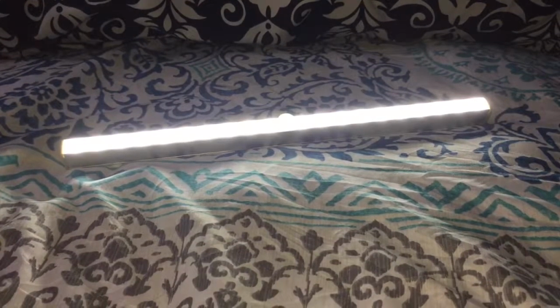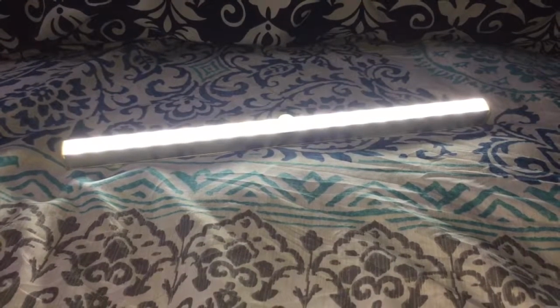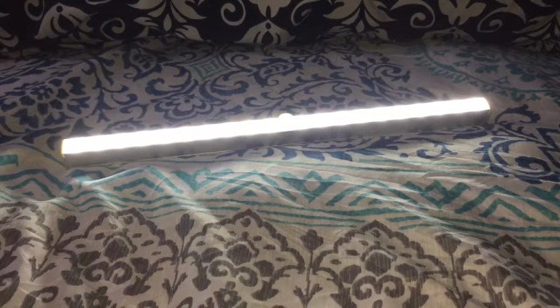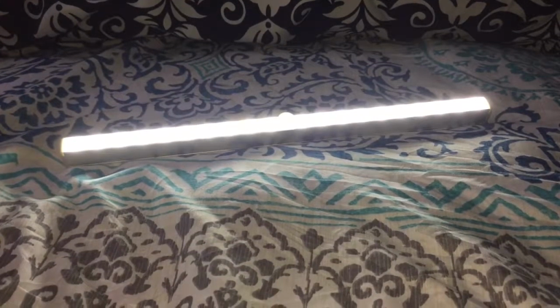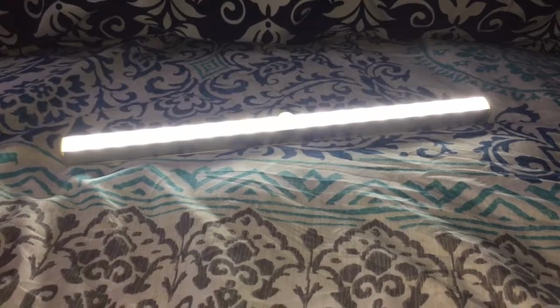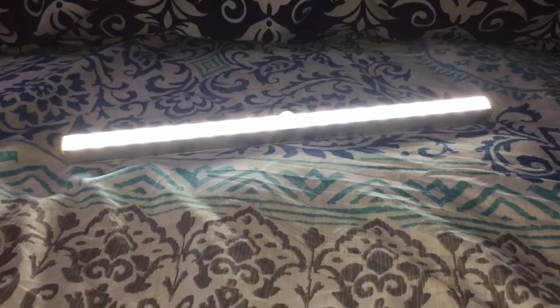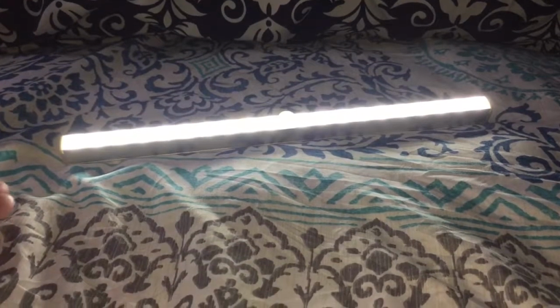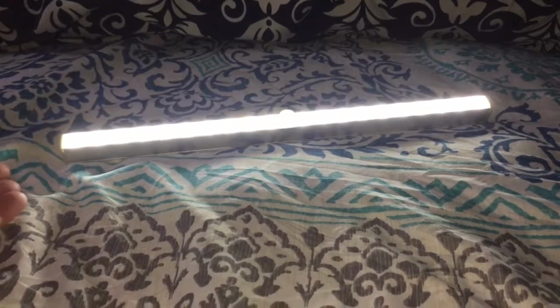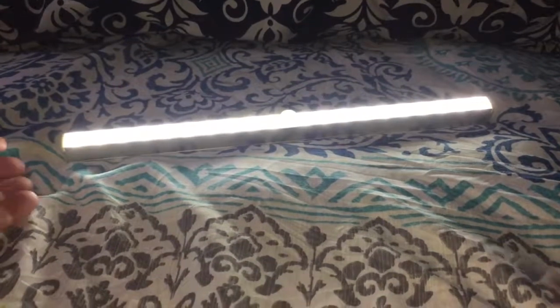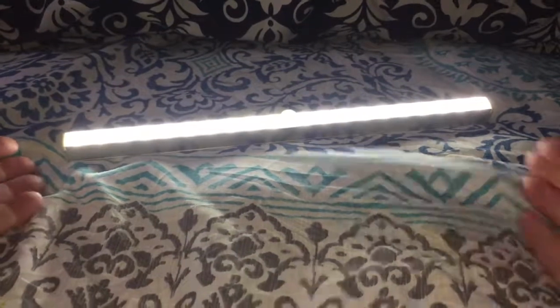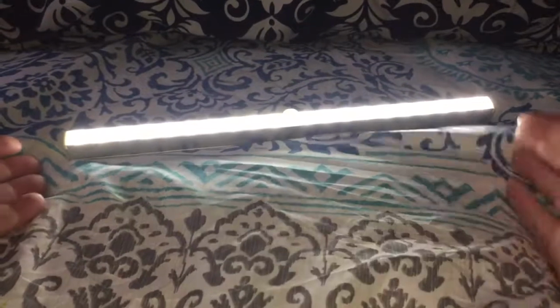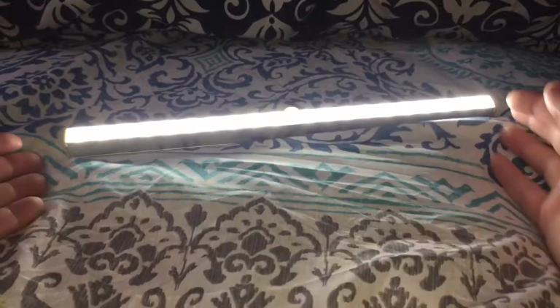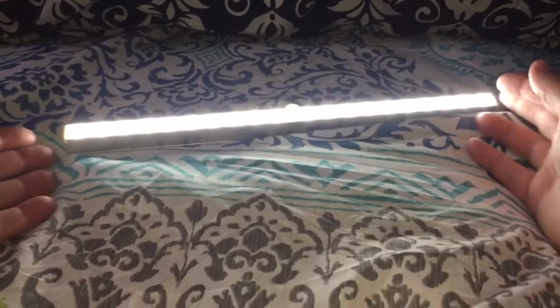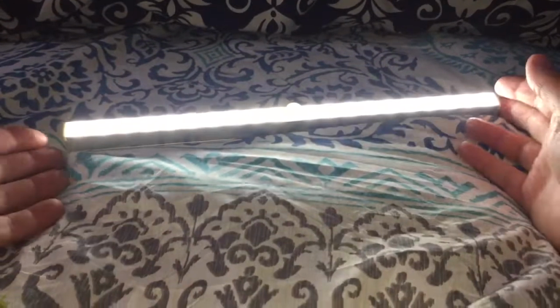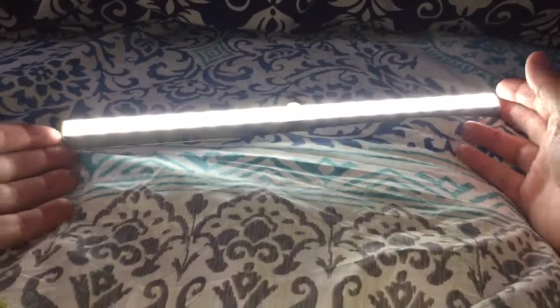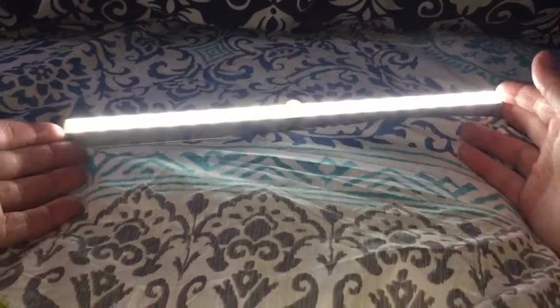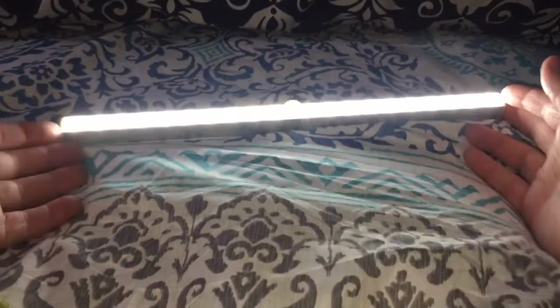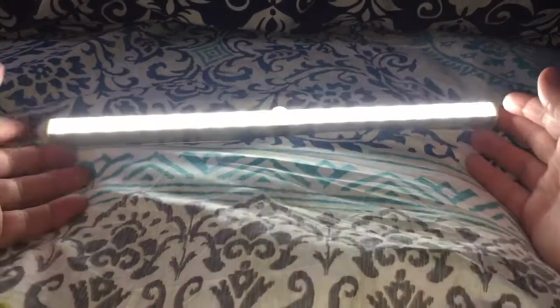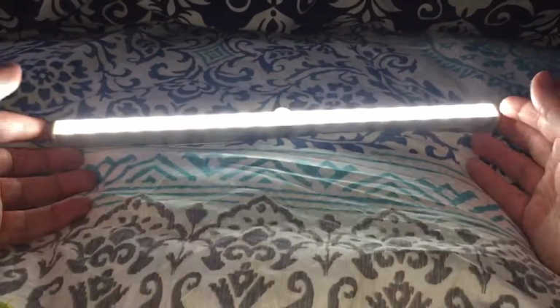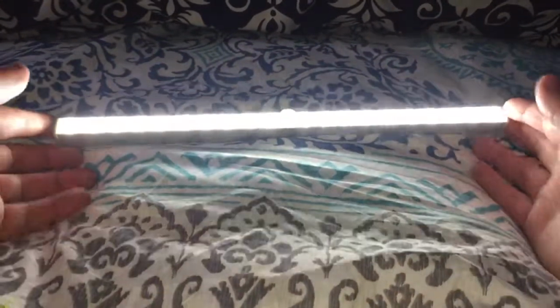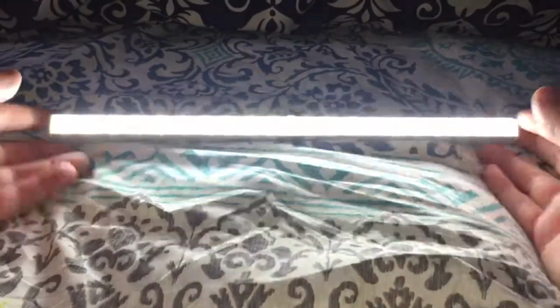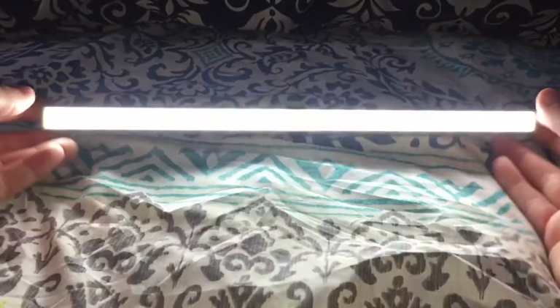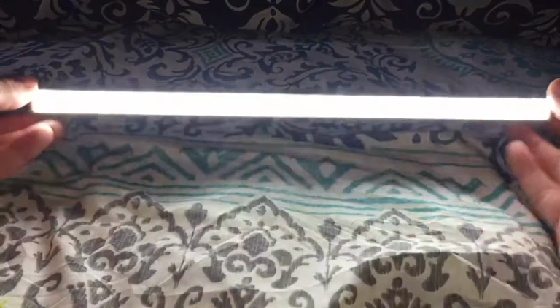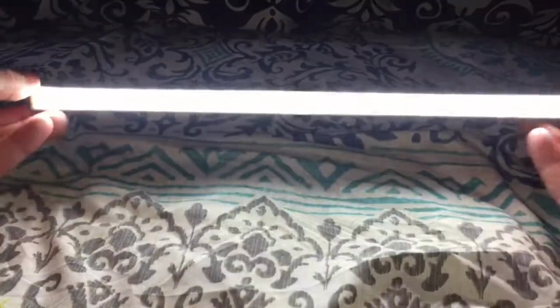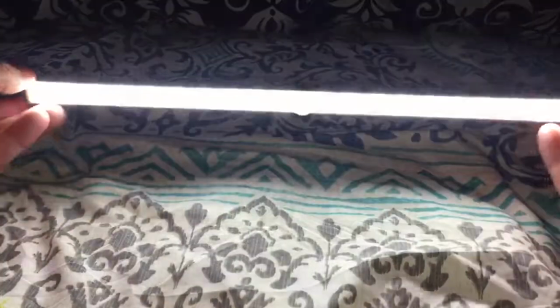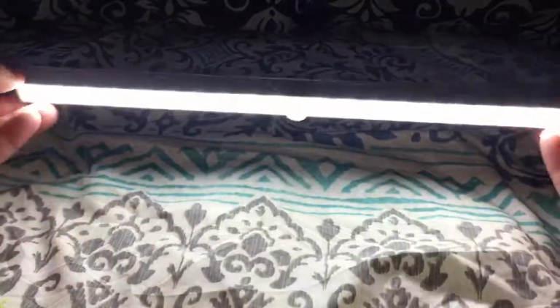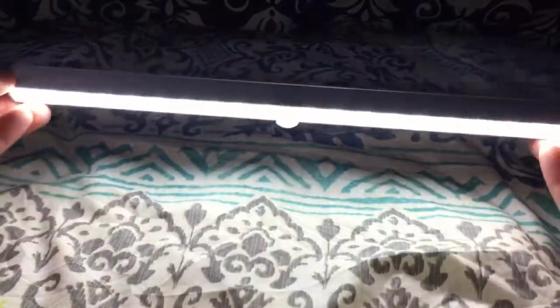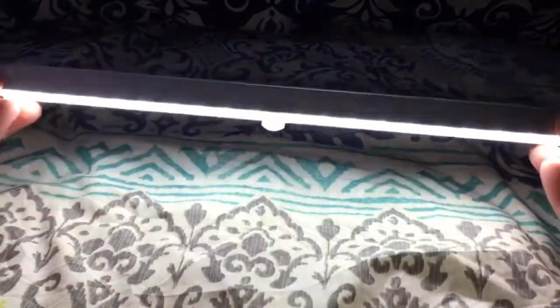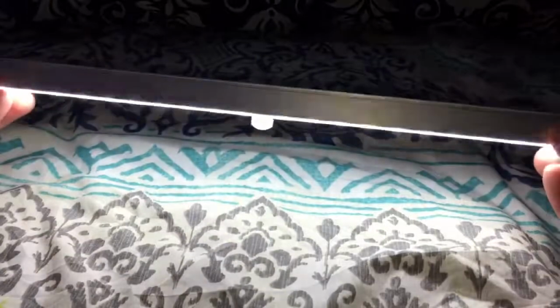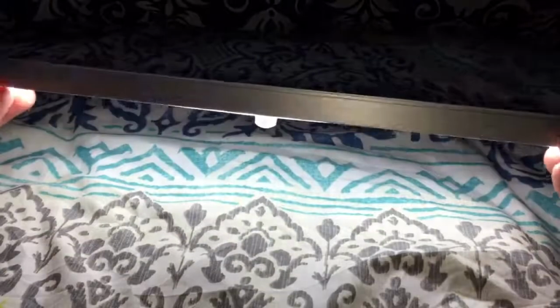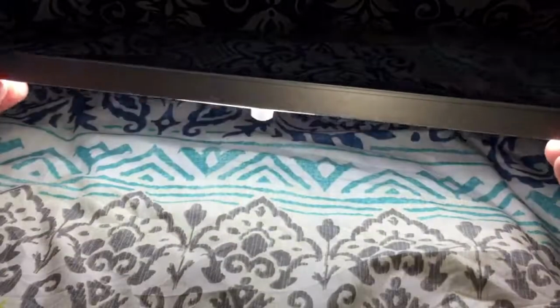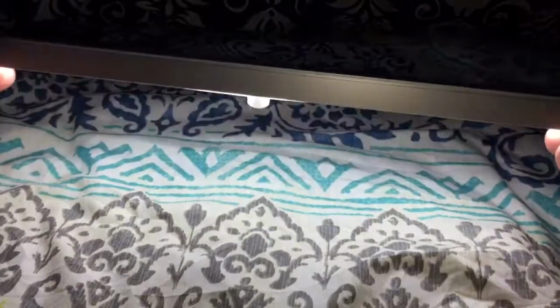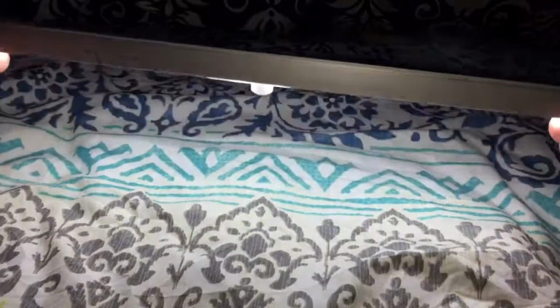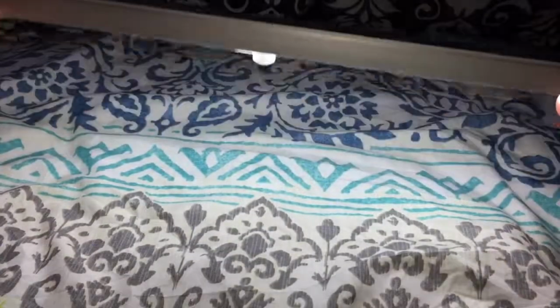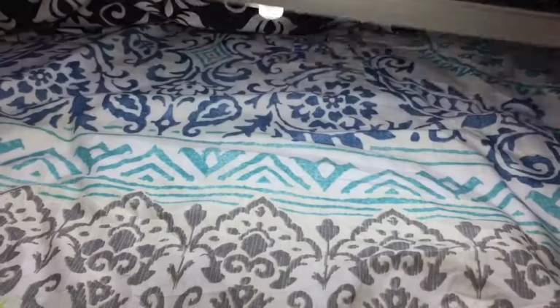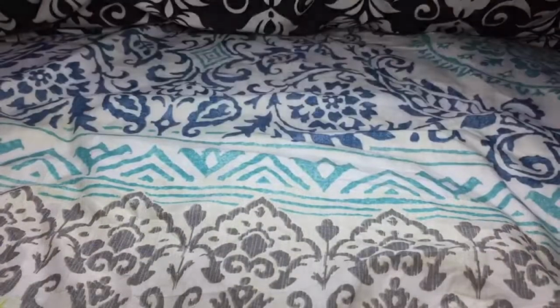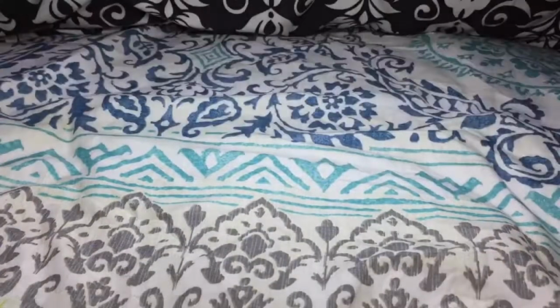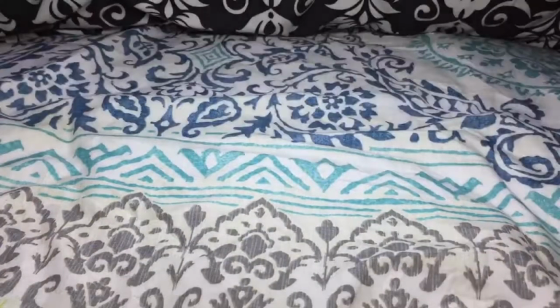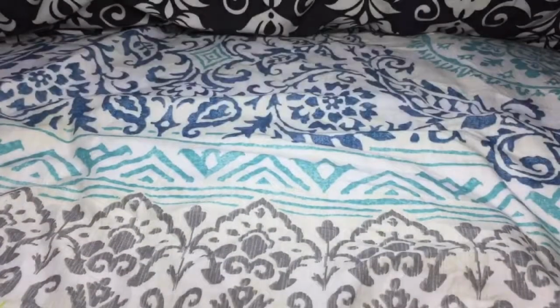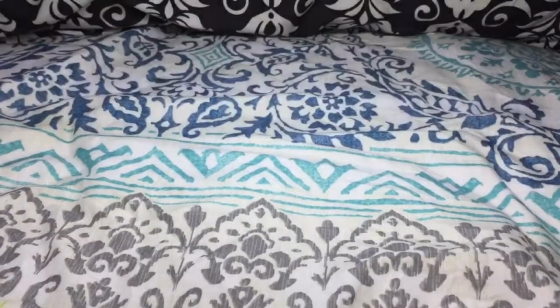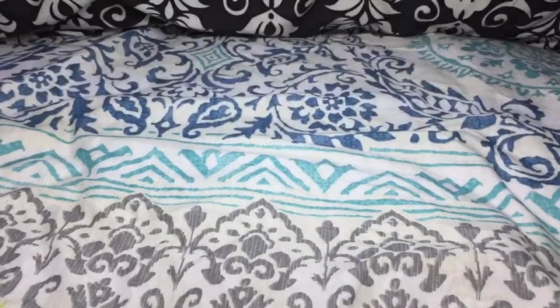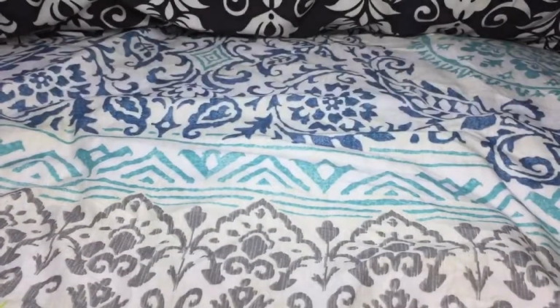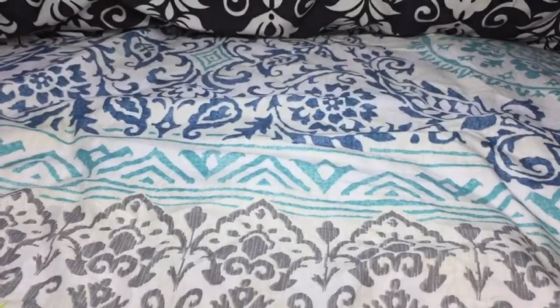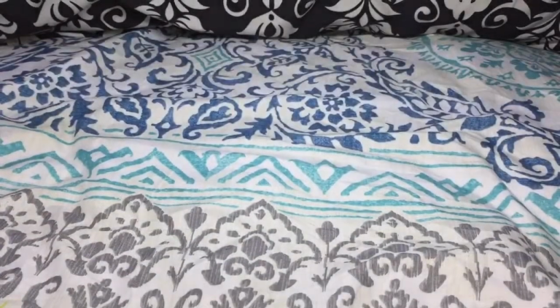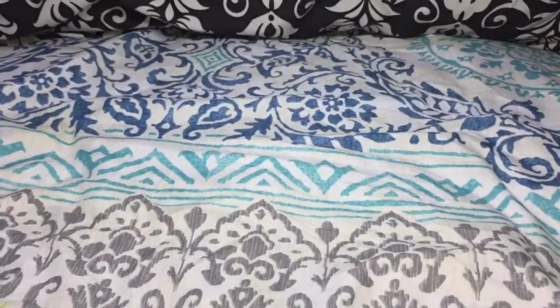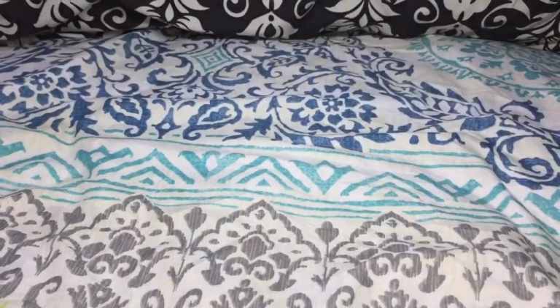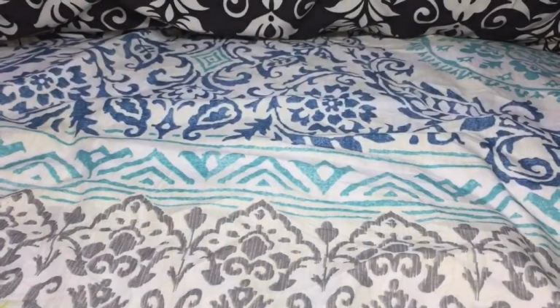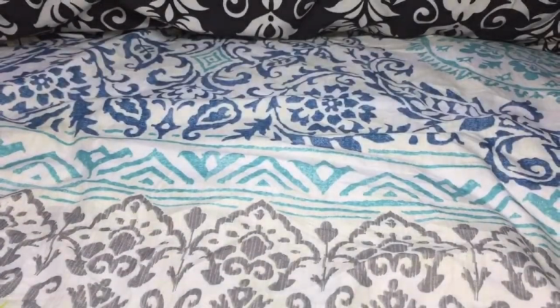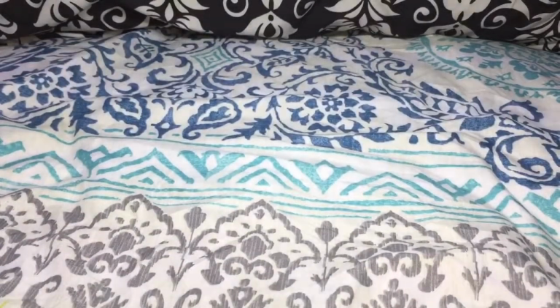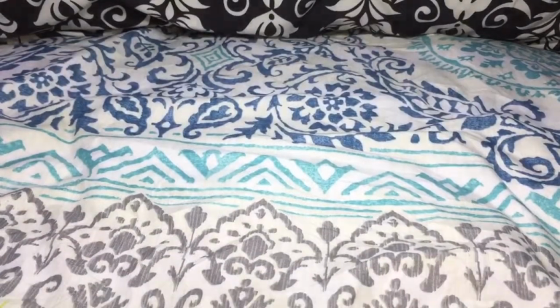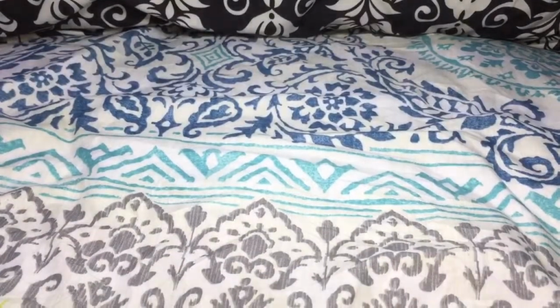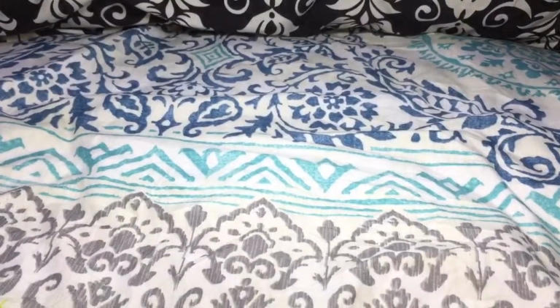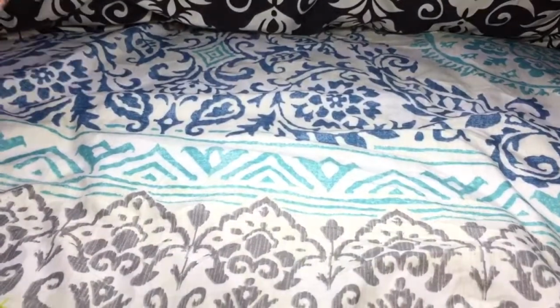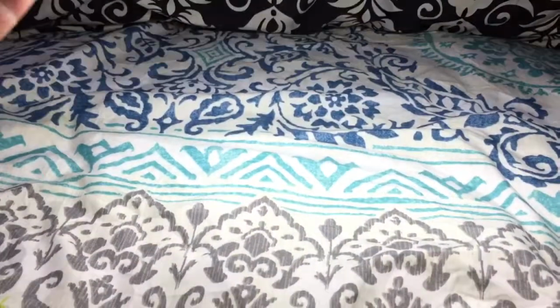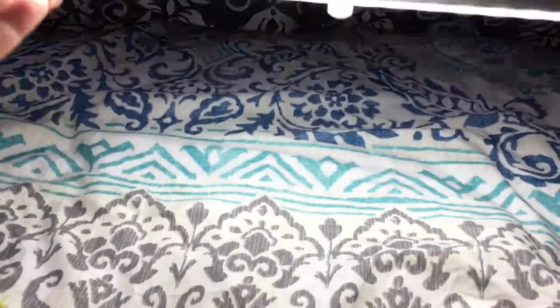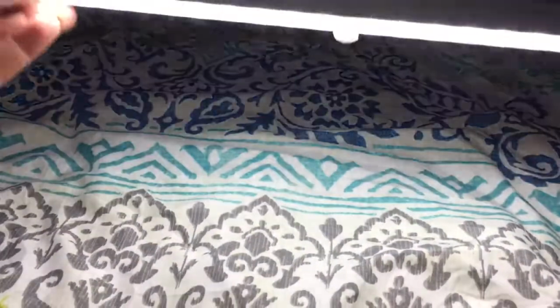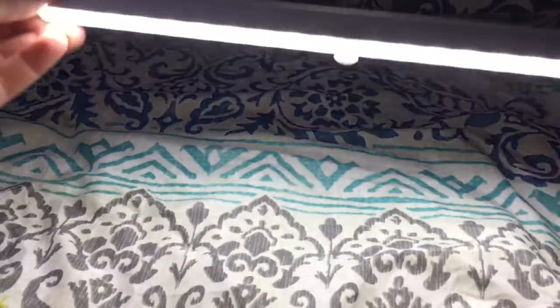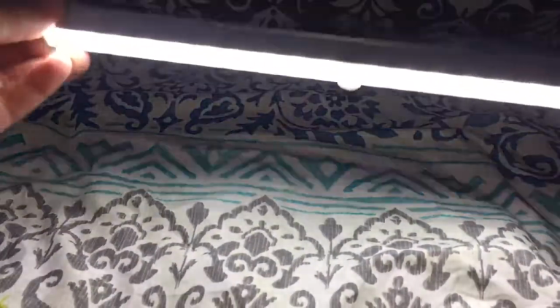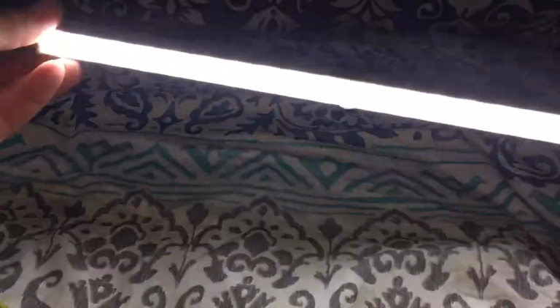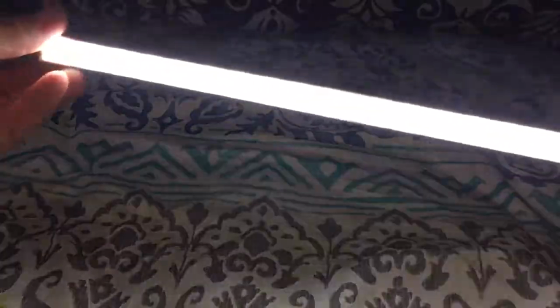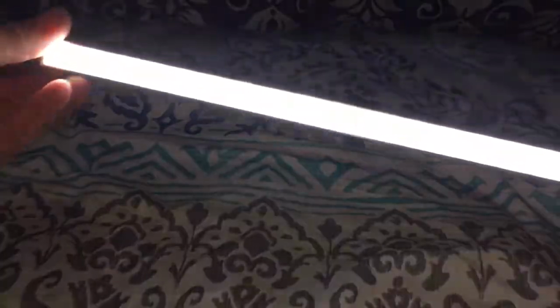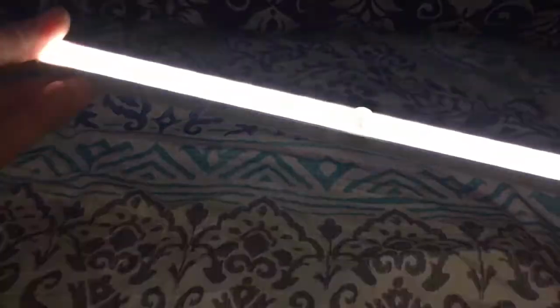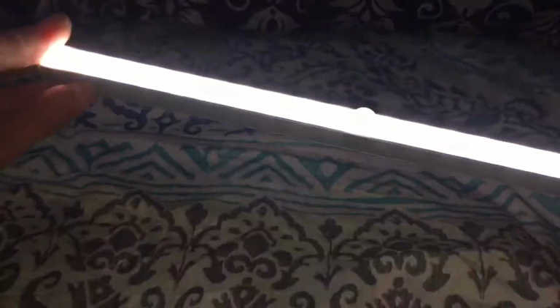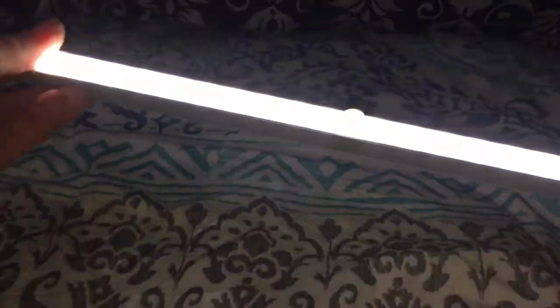This is the light that you get. It's pretty bright as you can see, and it lights up a nice amount of area.